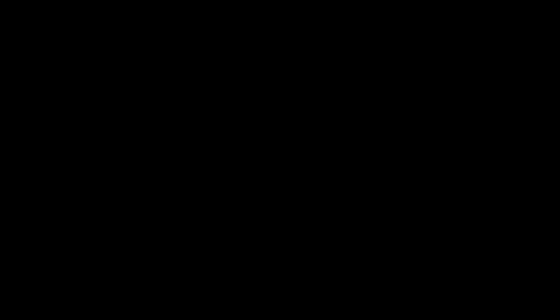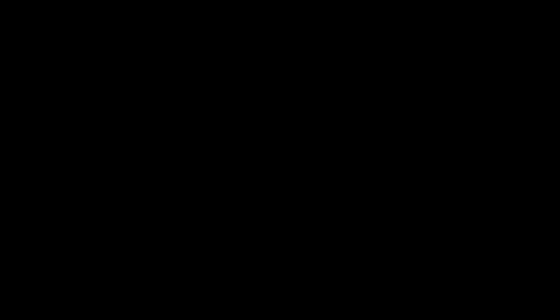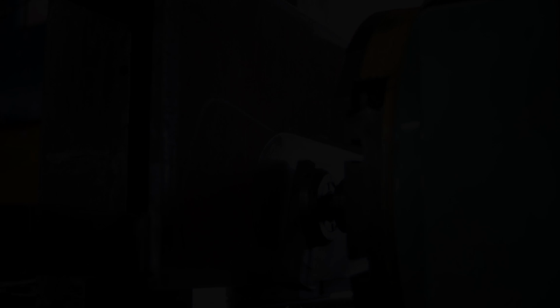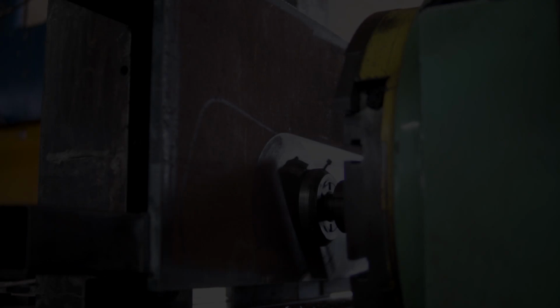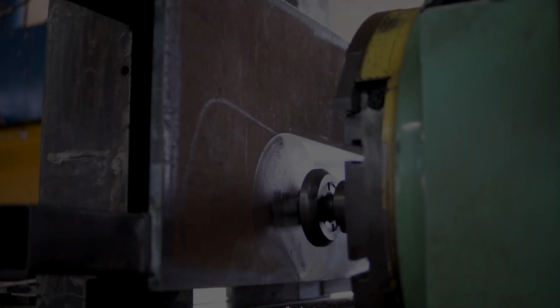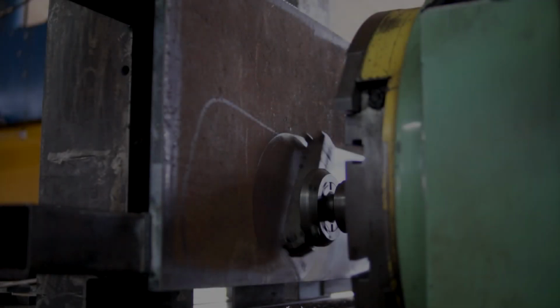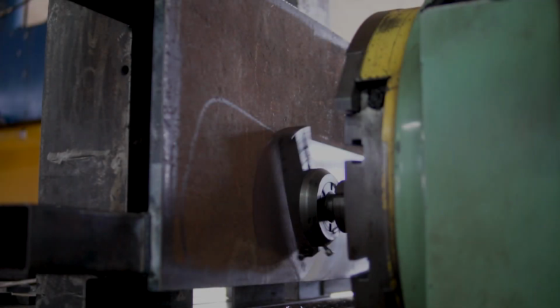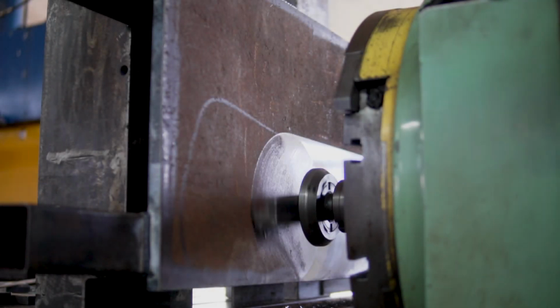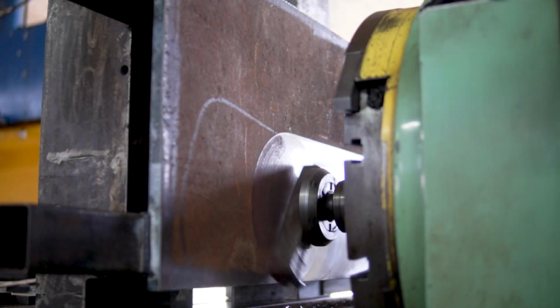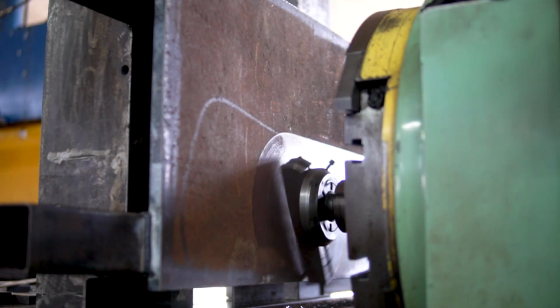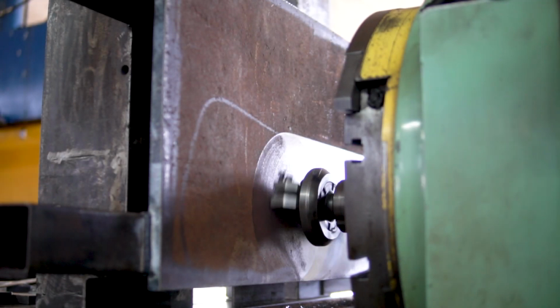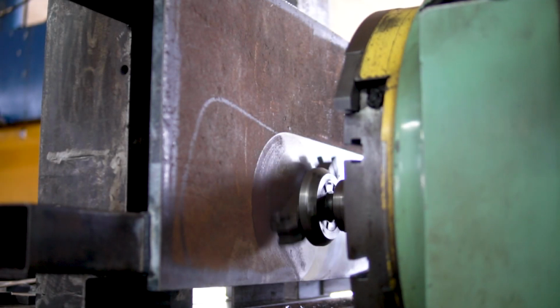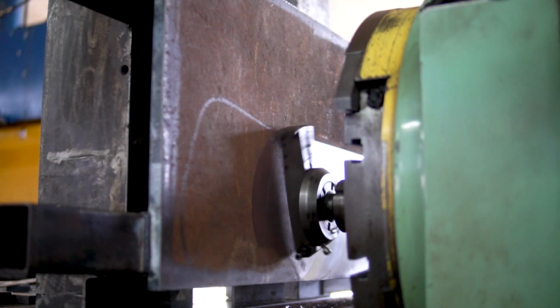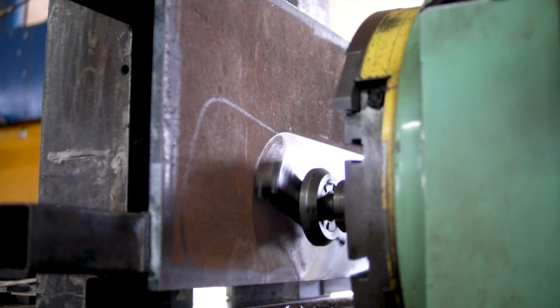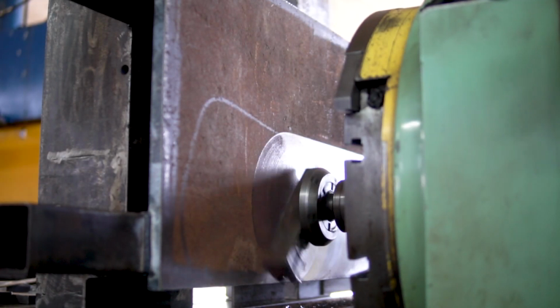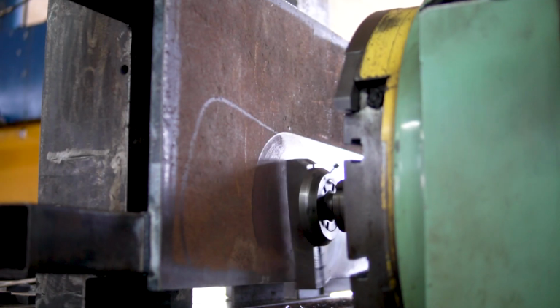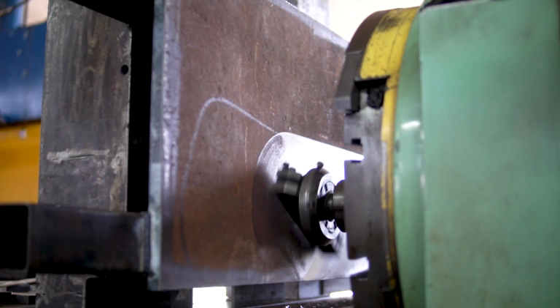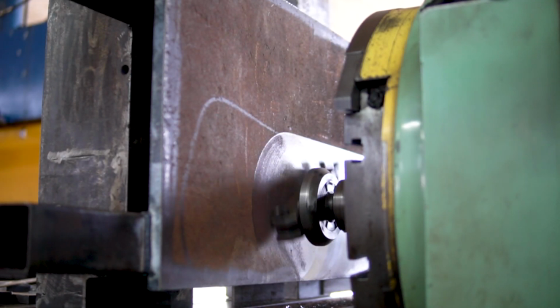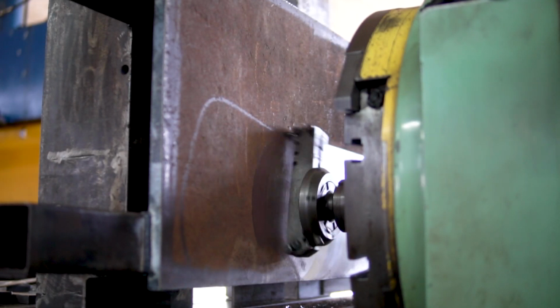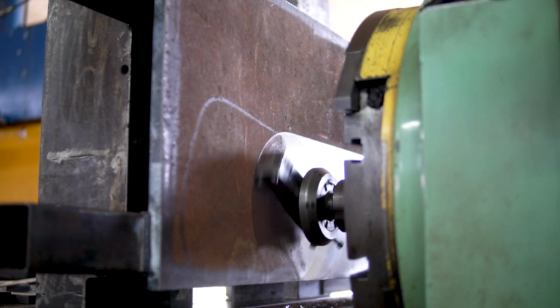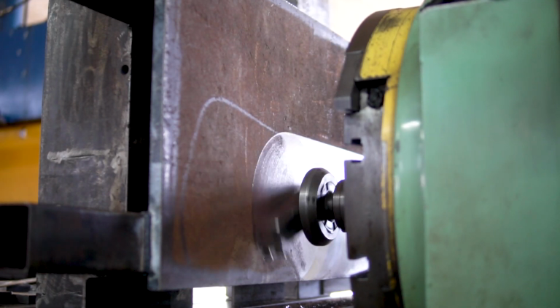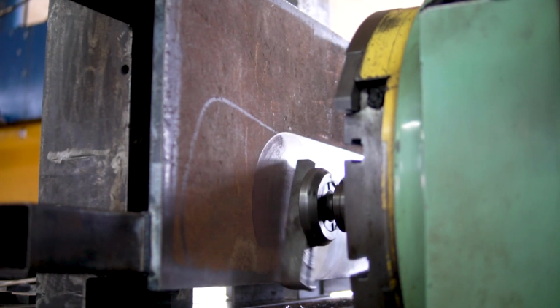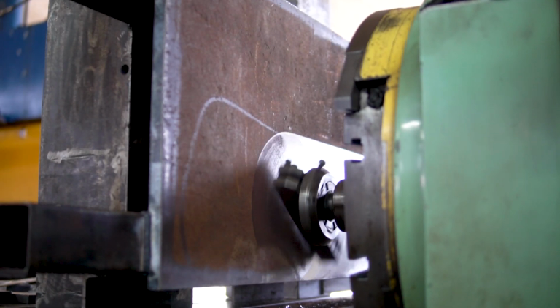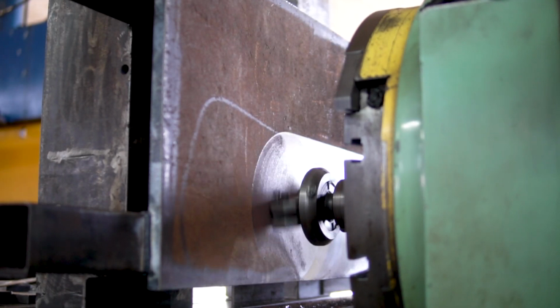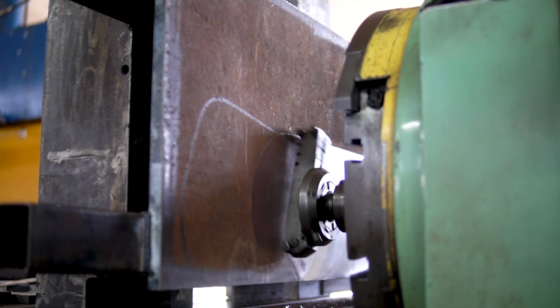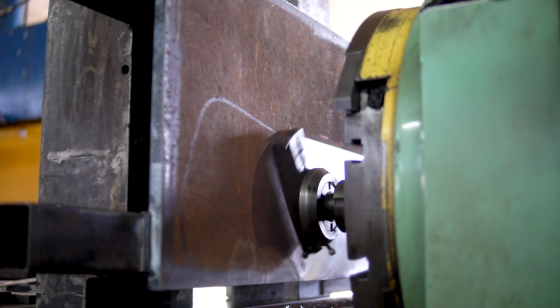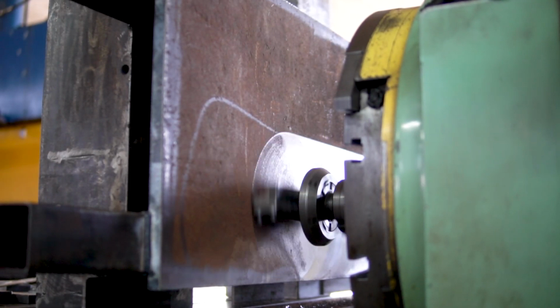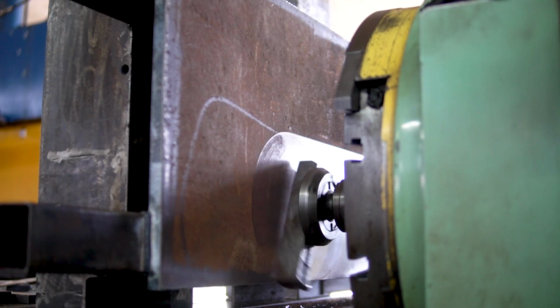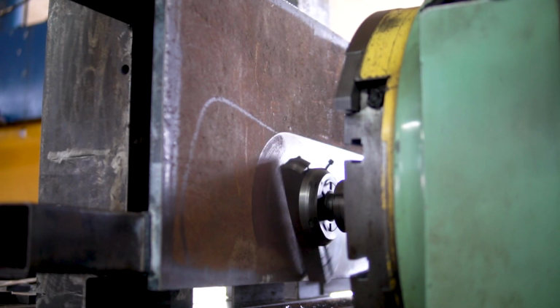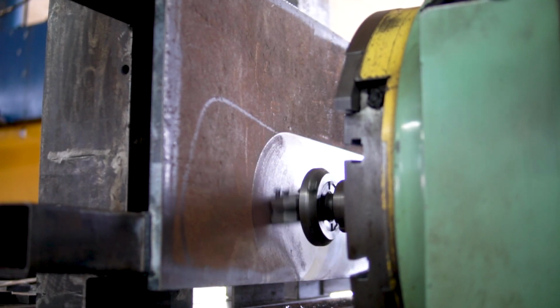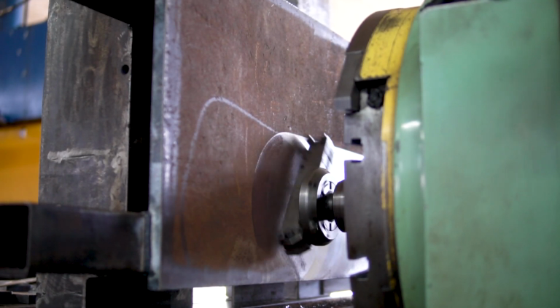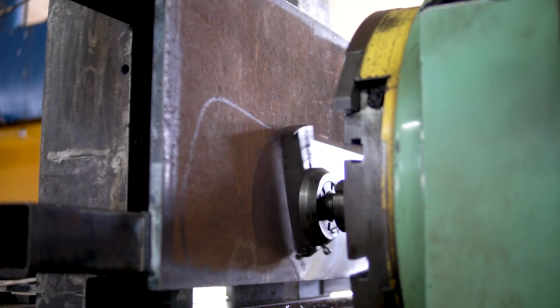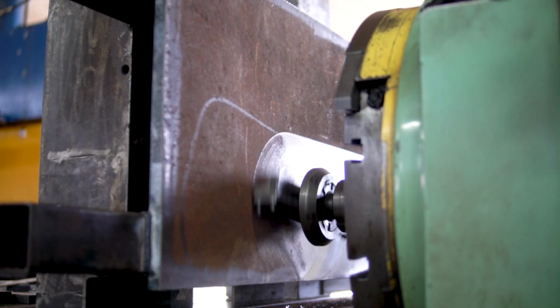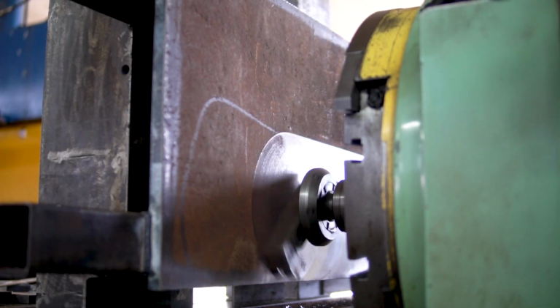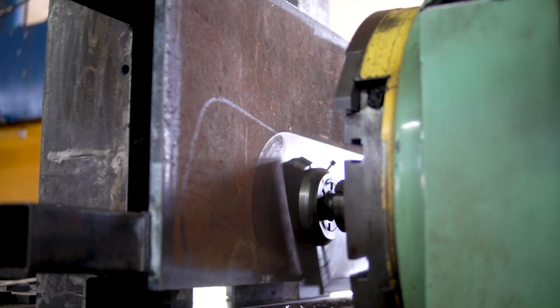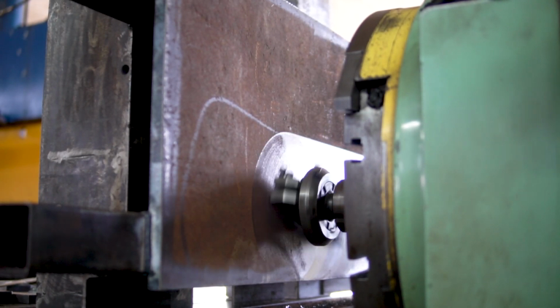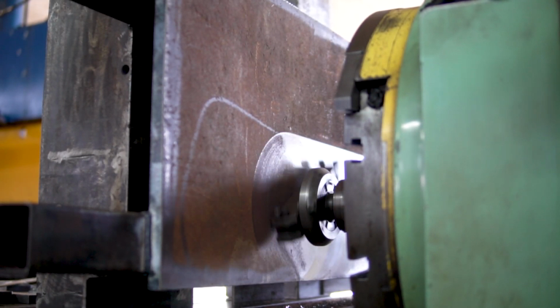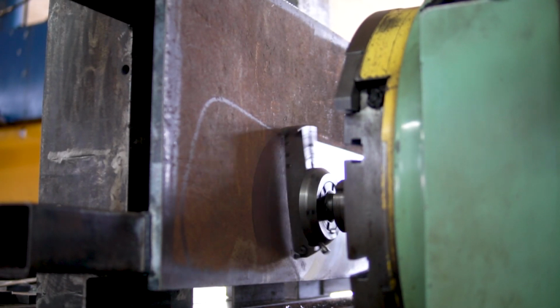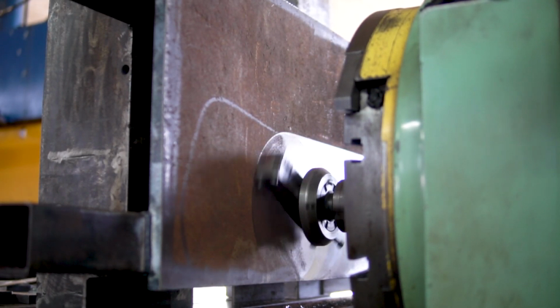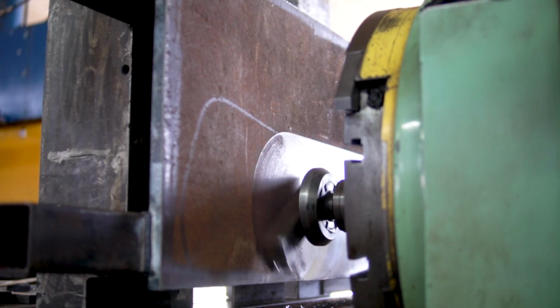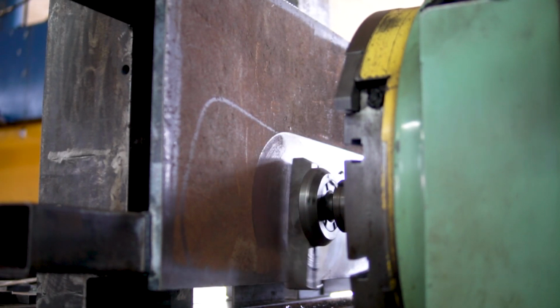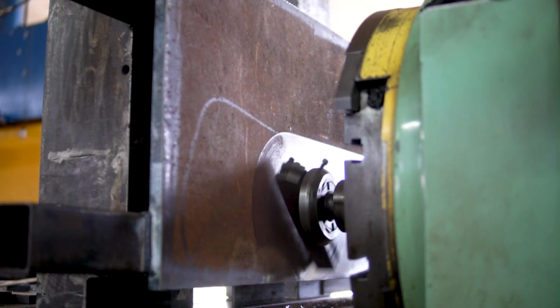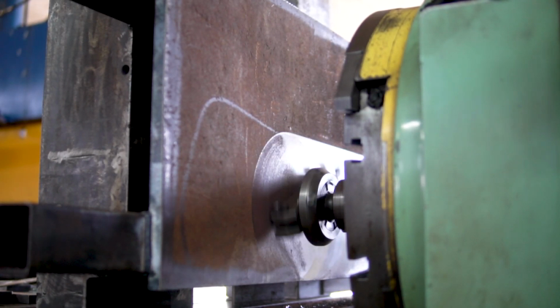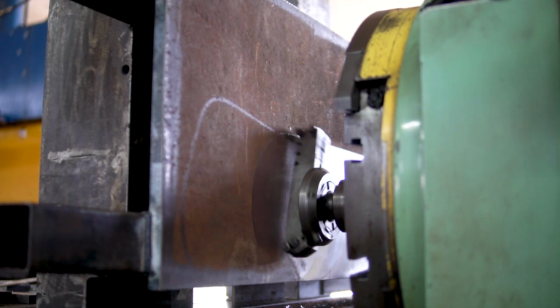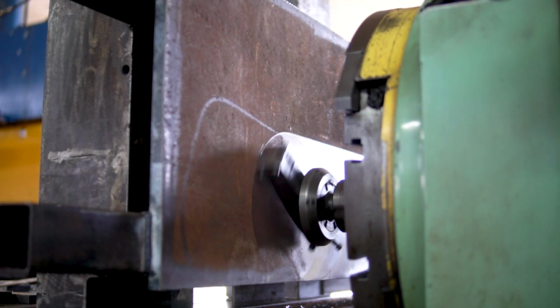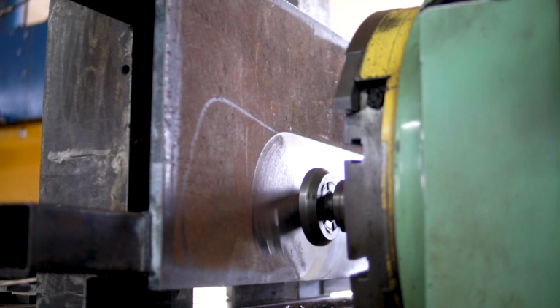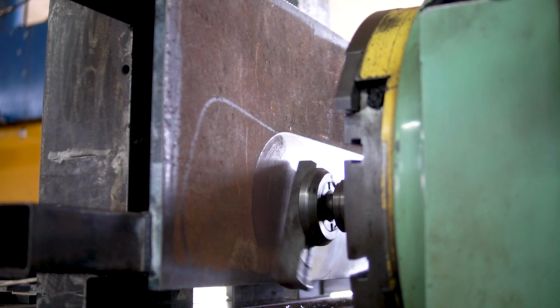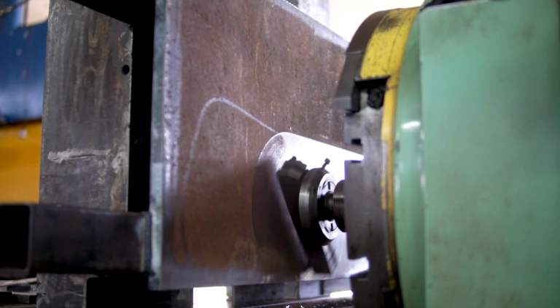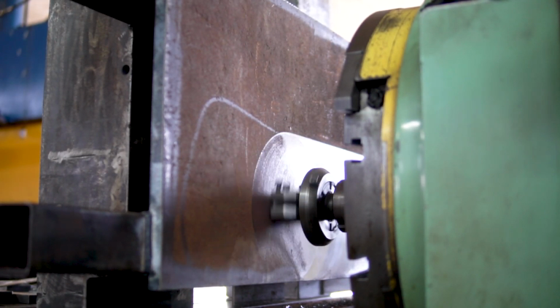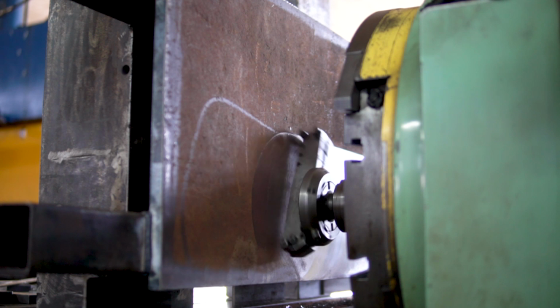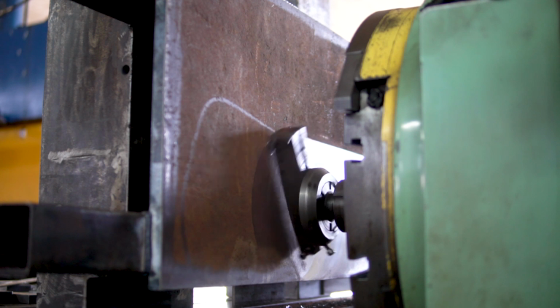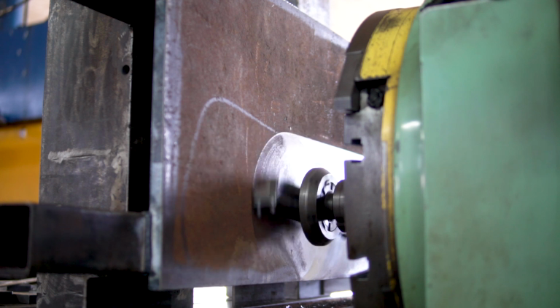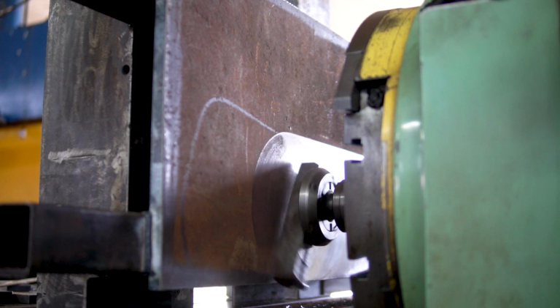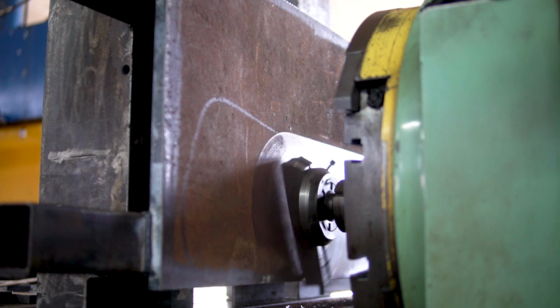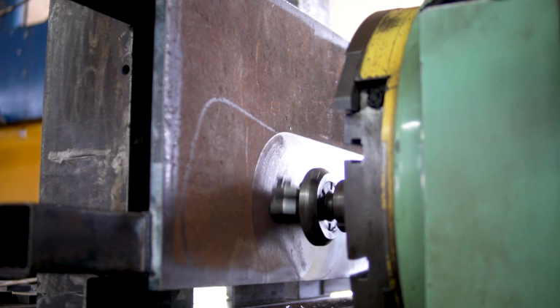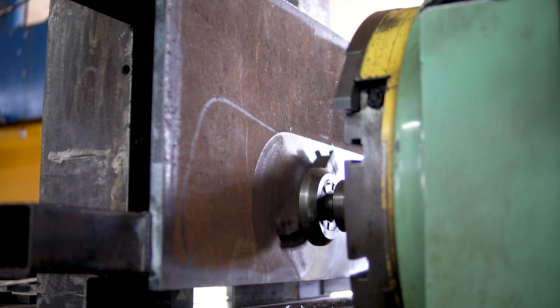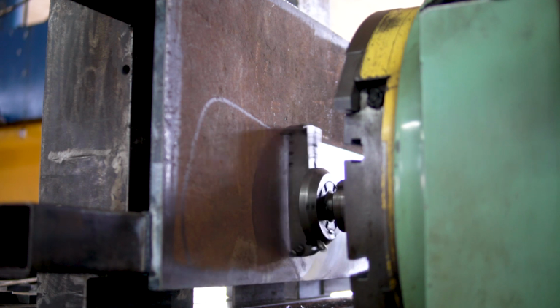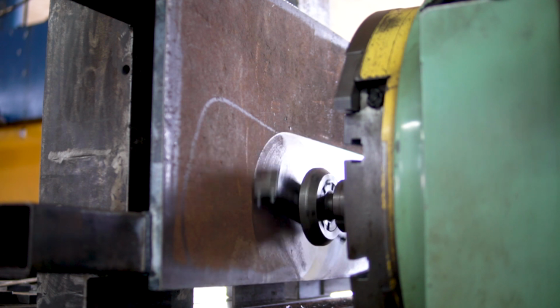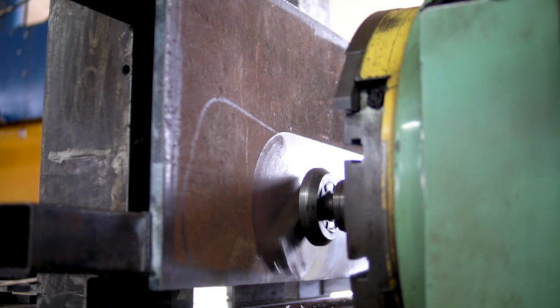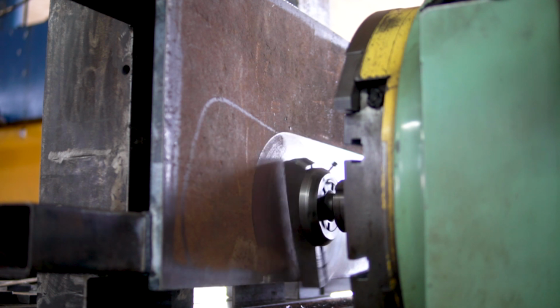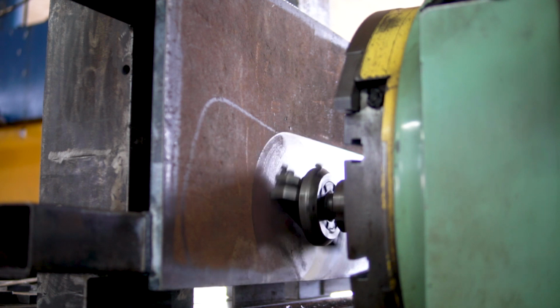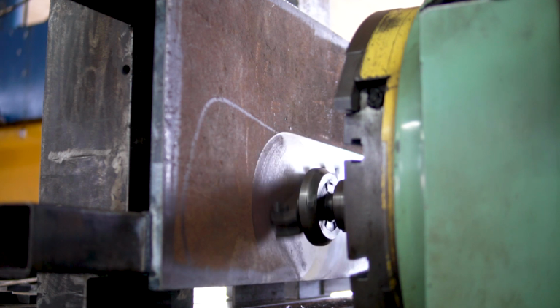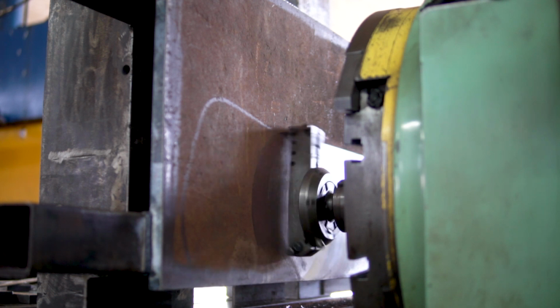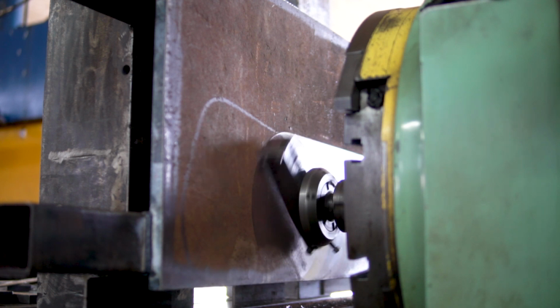After the plate is secured and fairly cleaned with the angle grinder, we attached the construction to the boring machine and leveled everything.